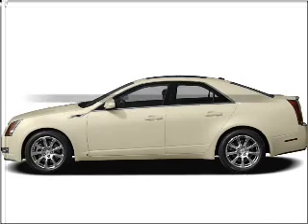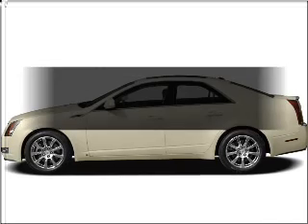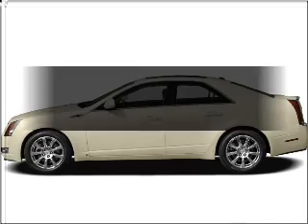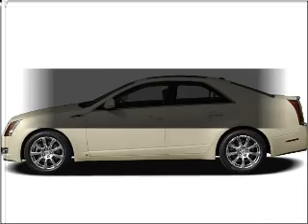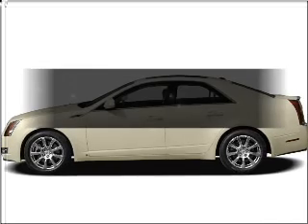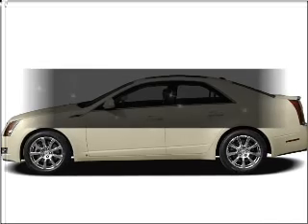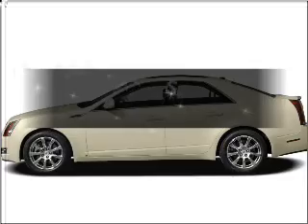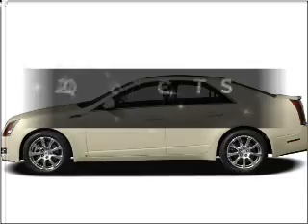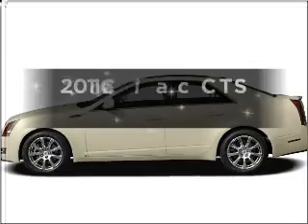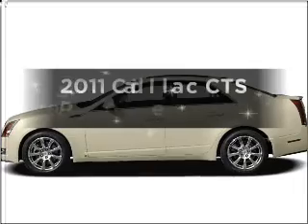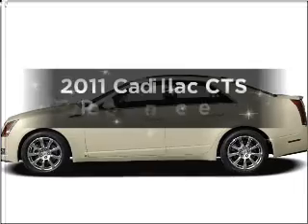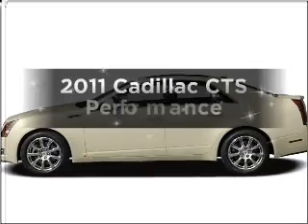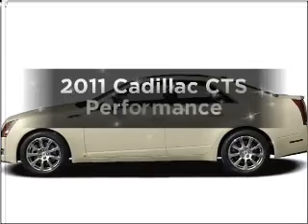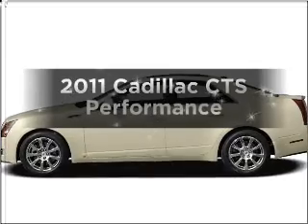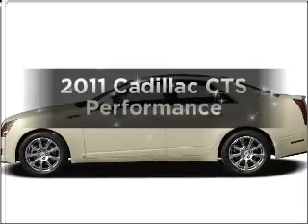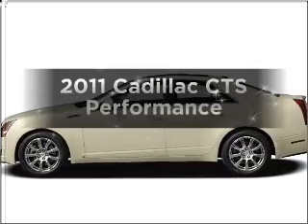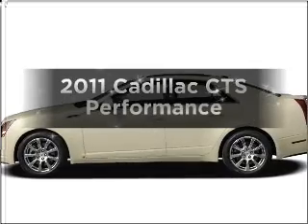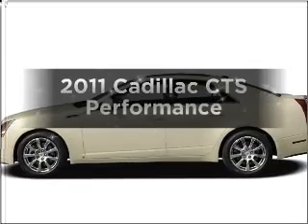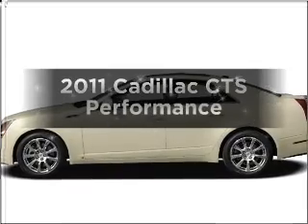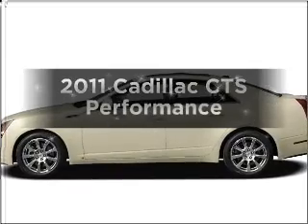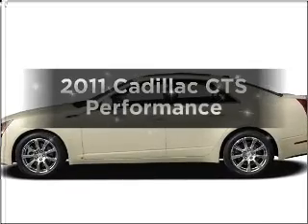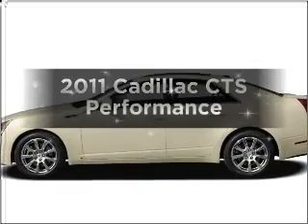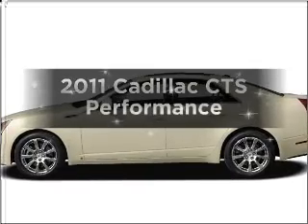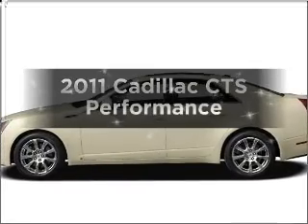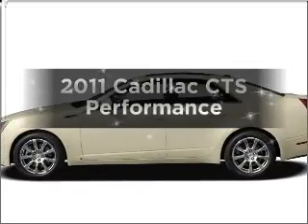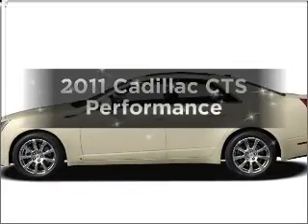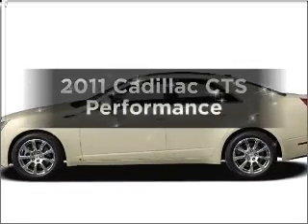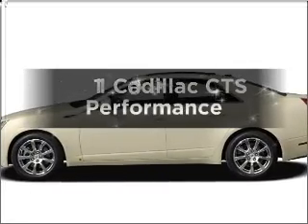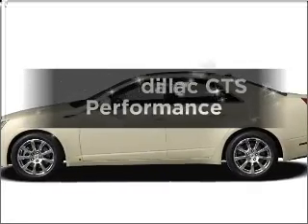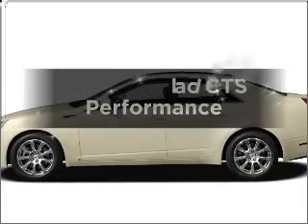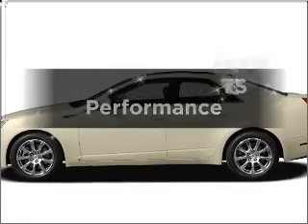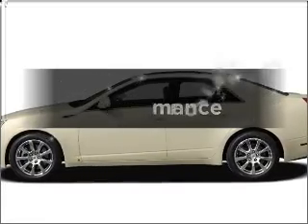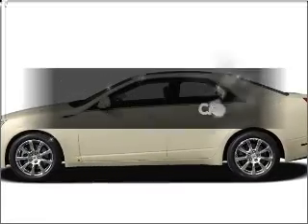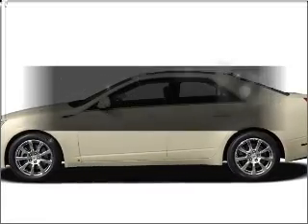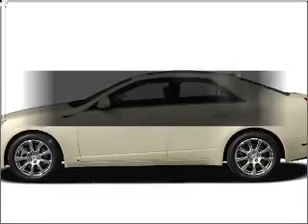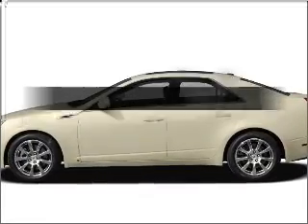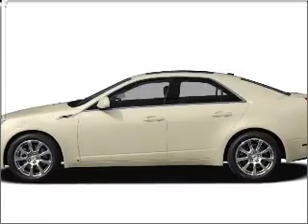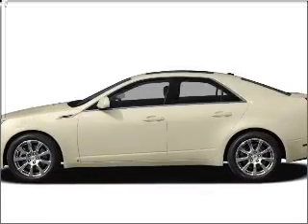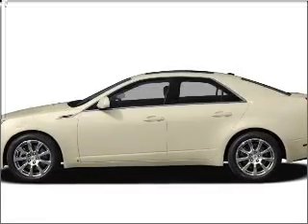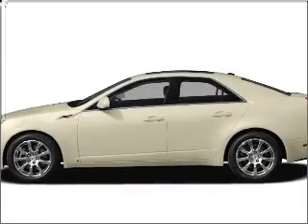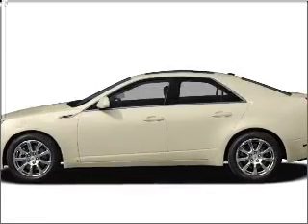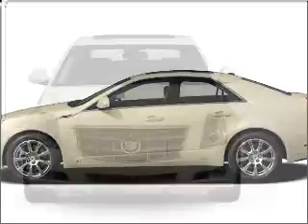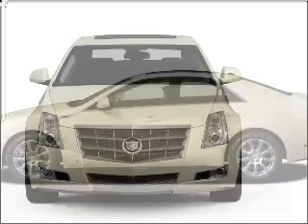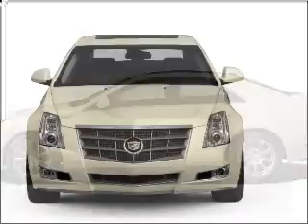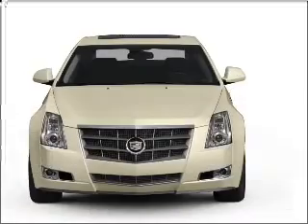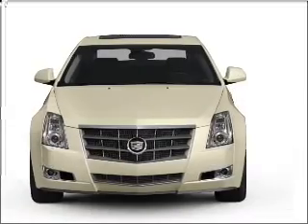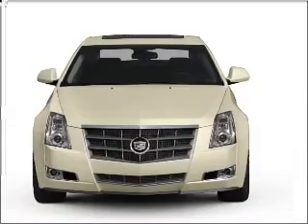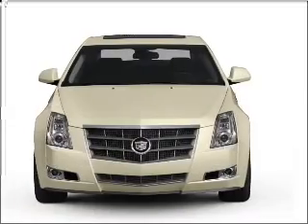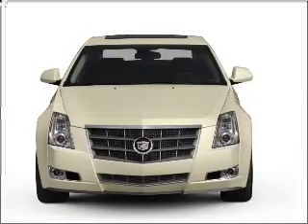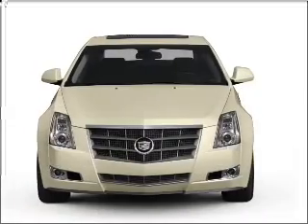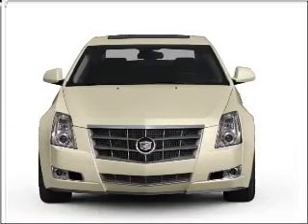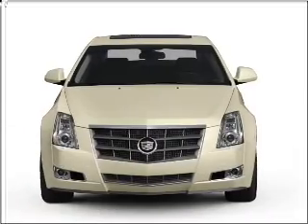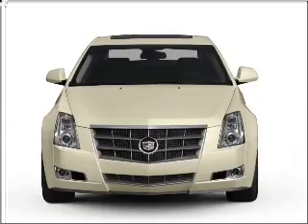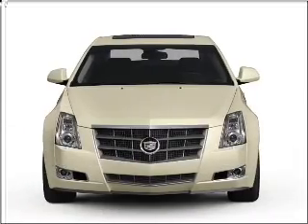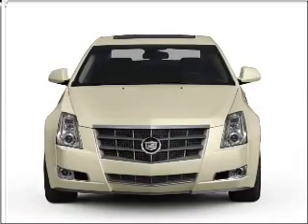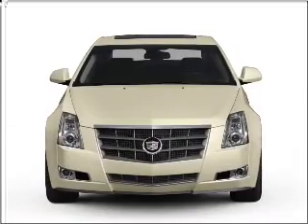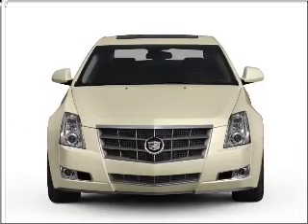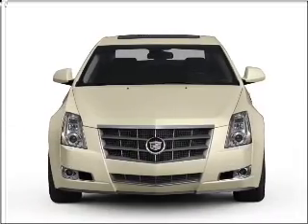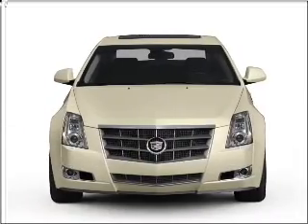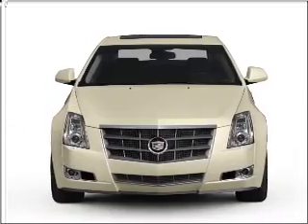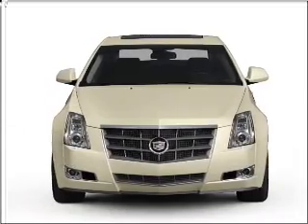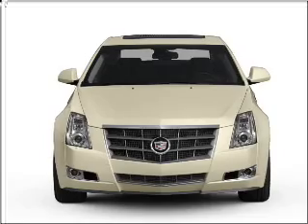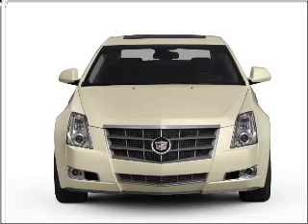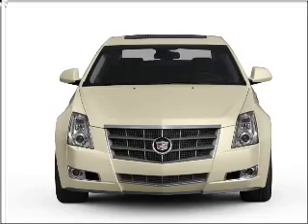Presenting the 2011 Cadillac CTS. Everything you need under one roof with this great vehicle.